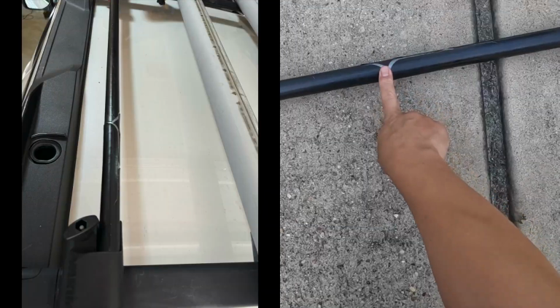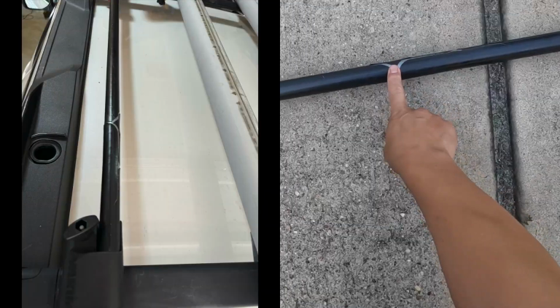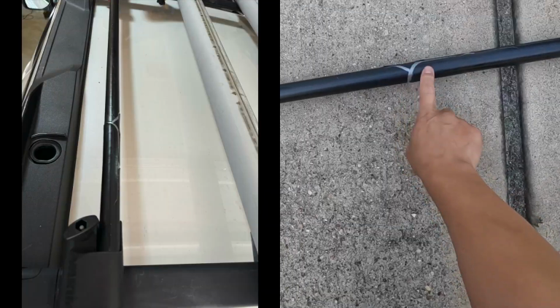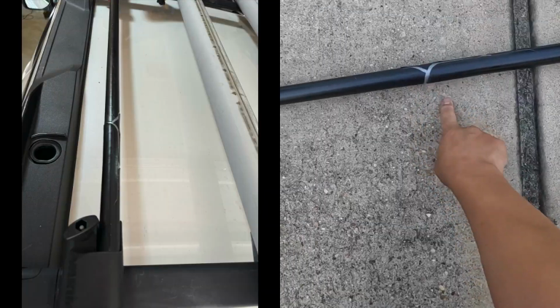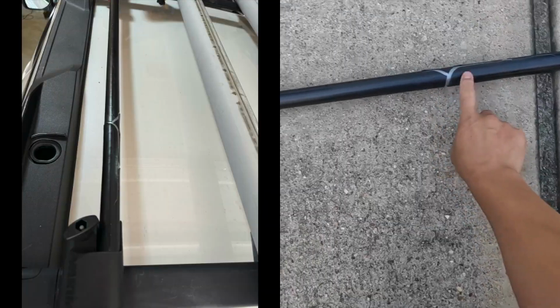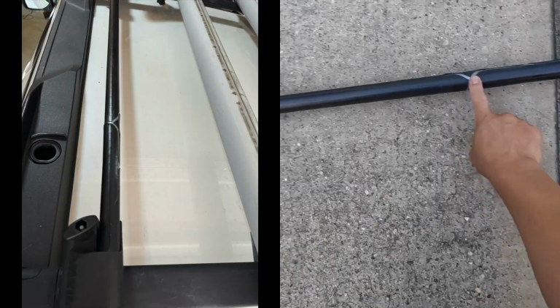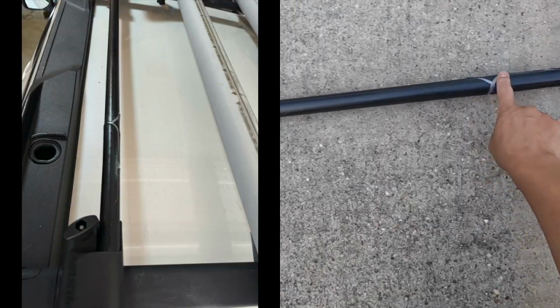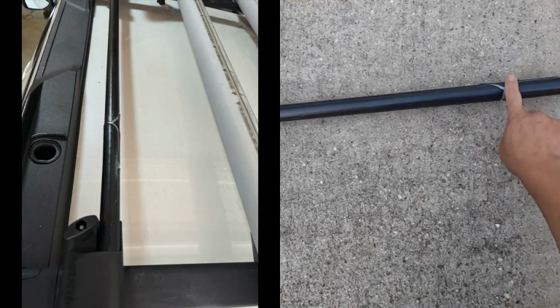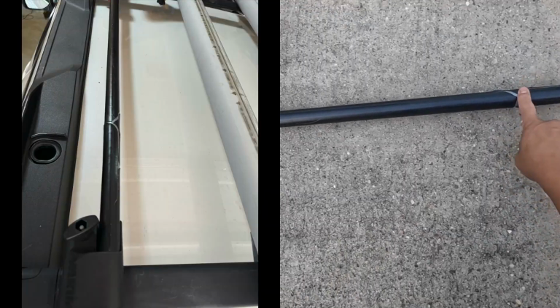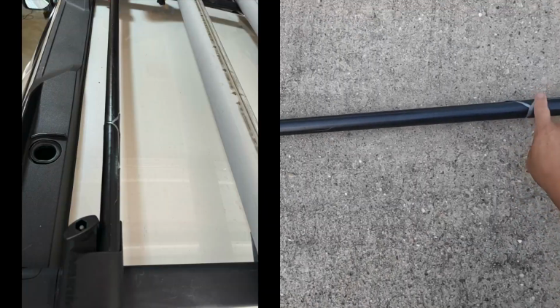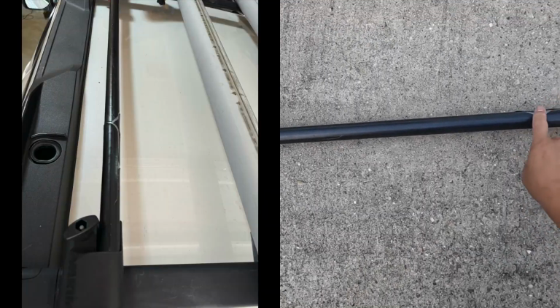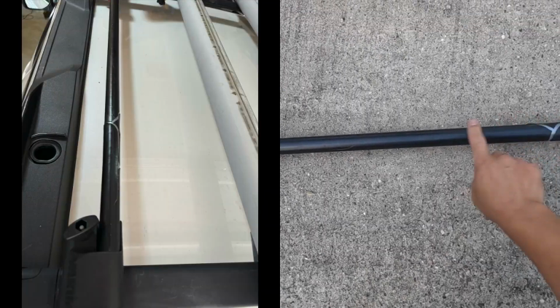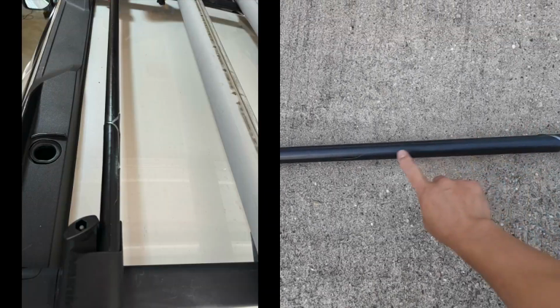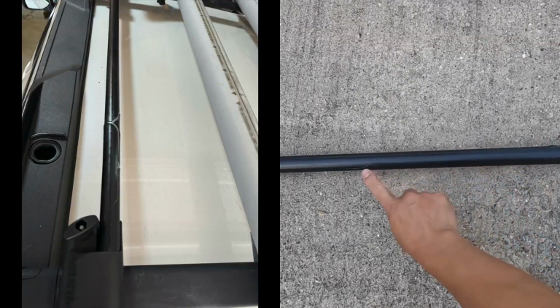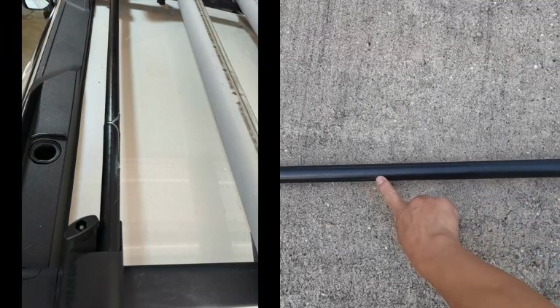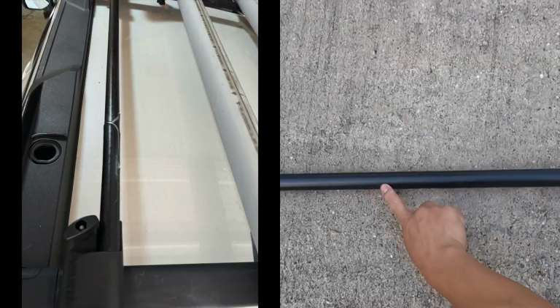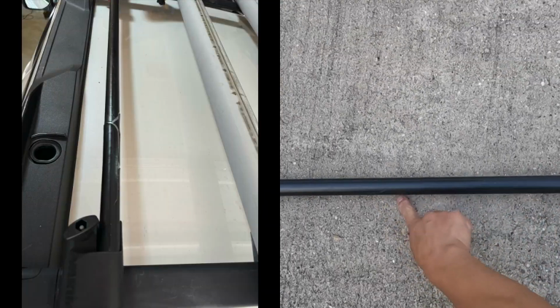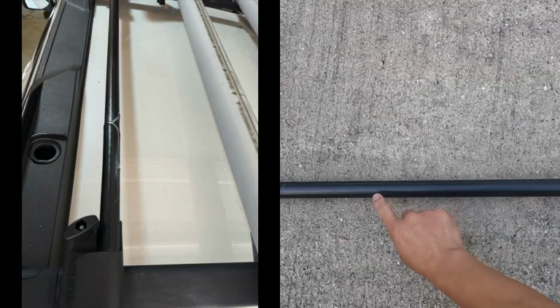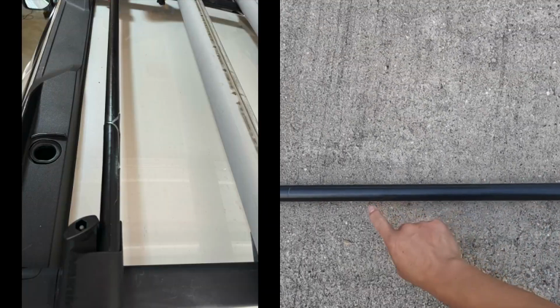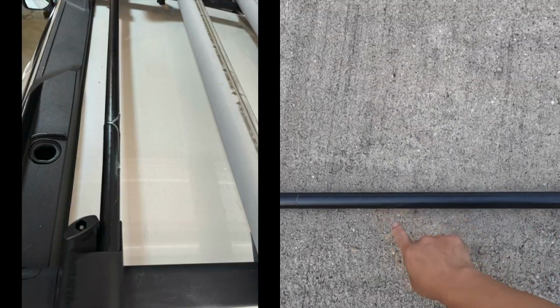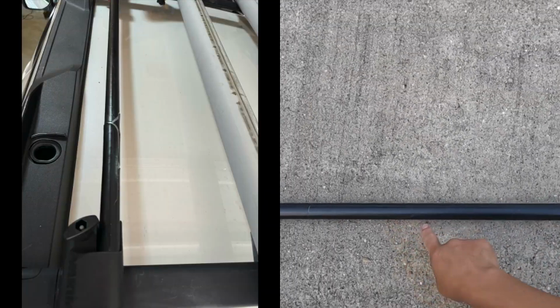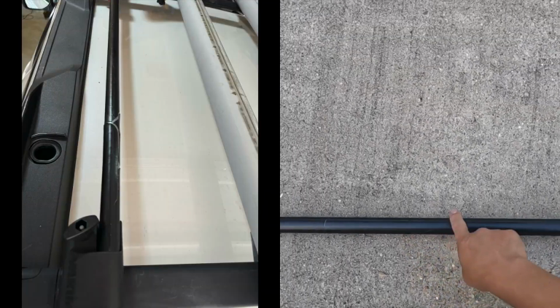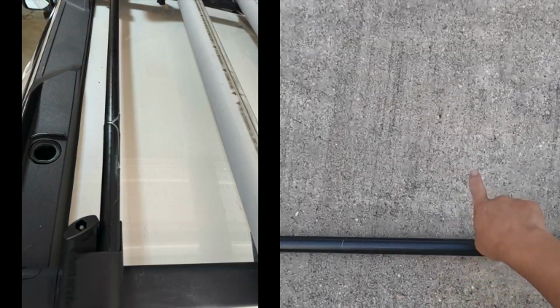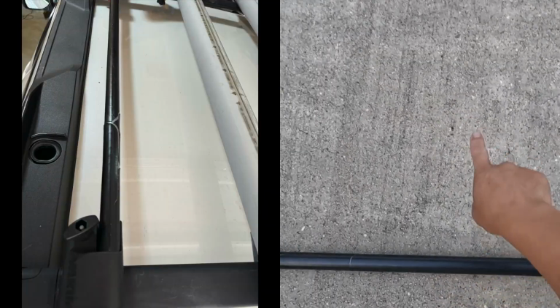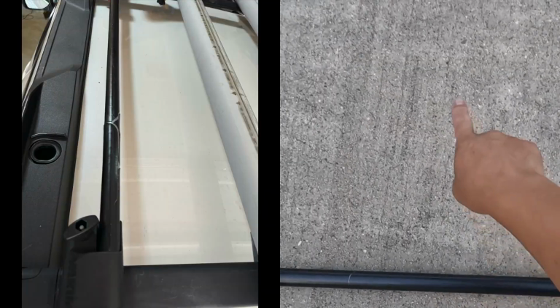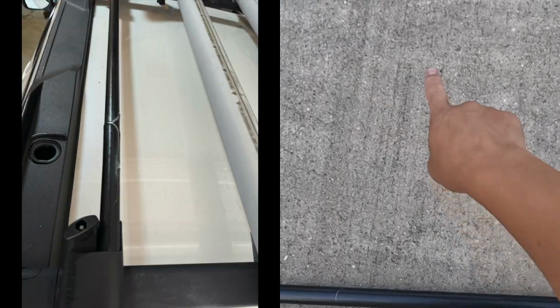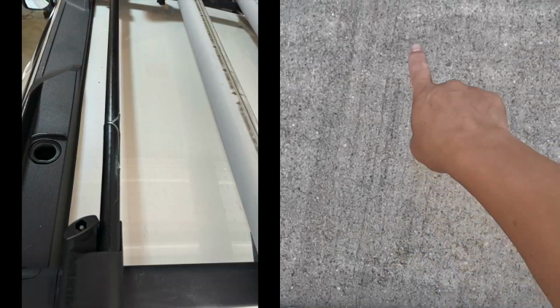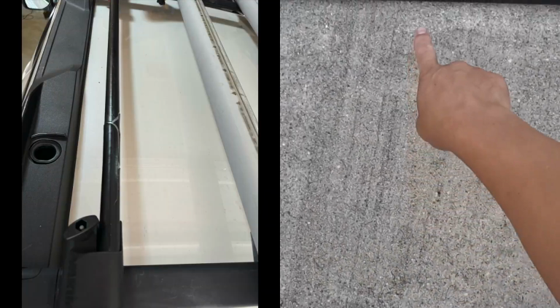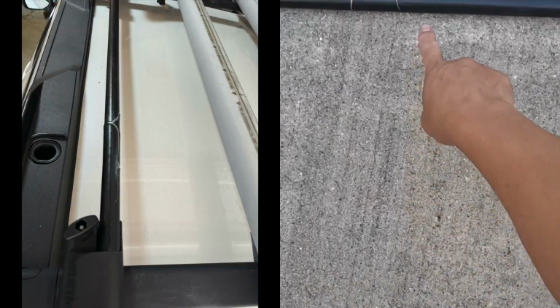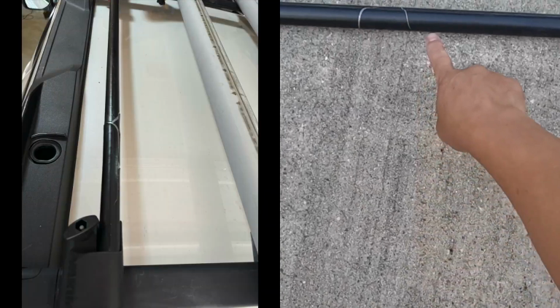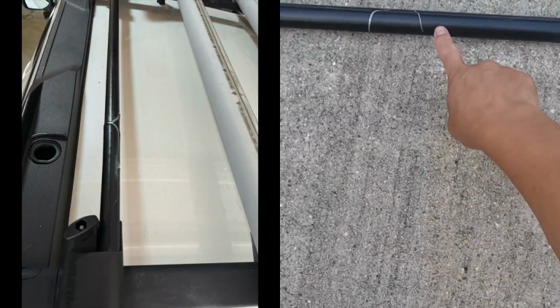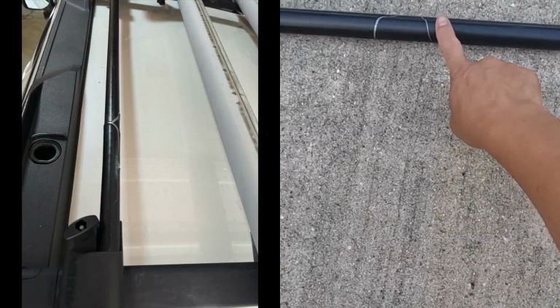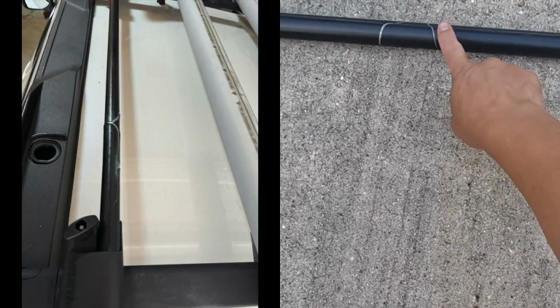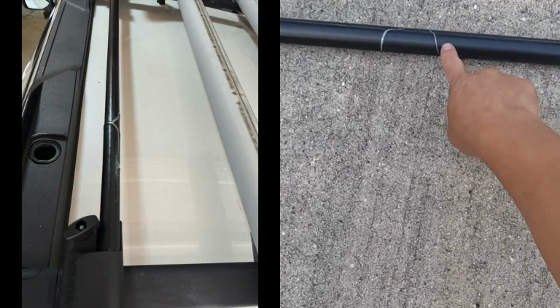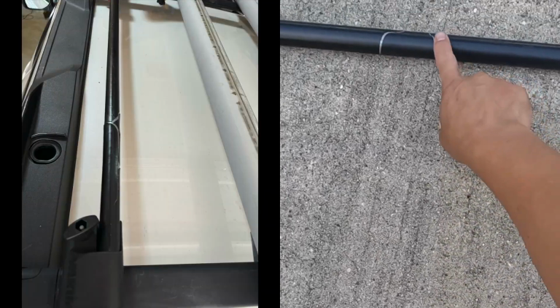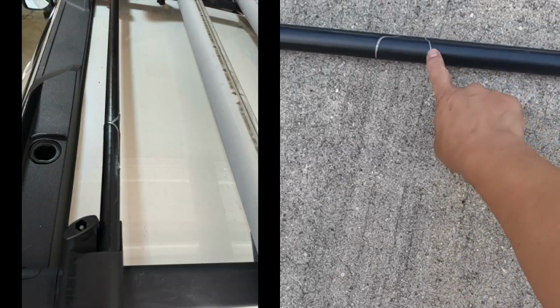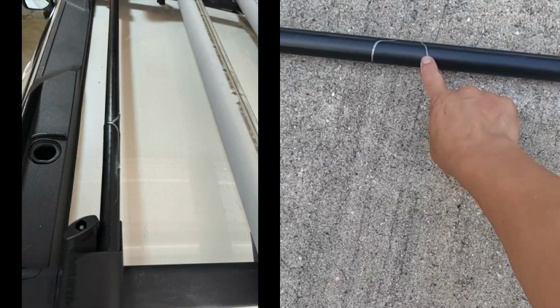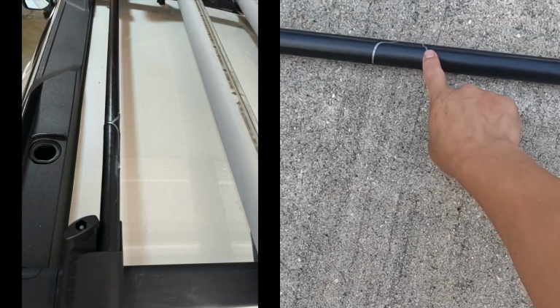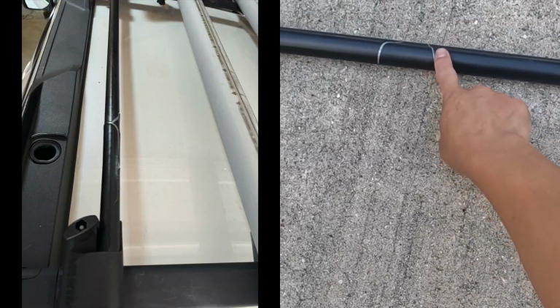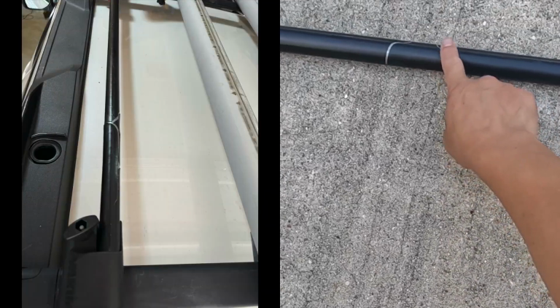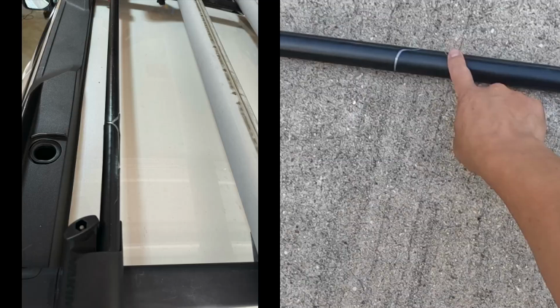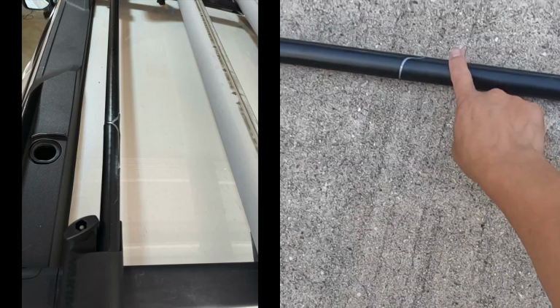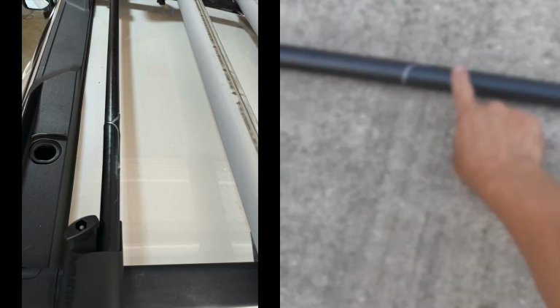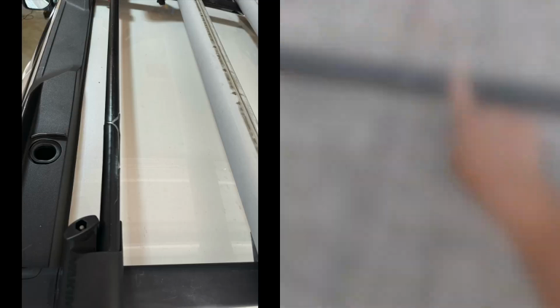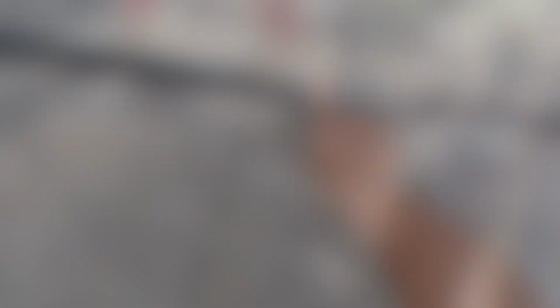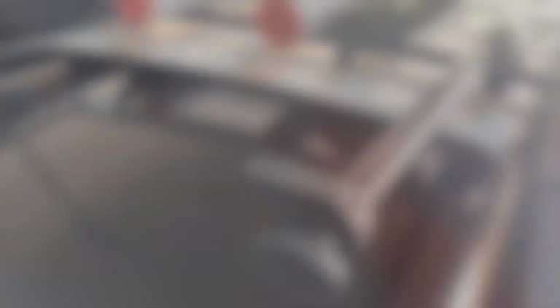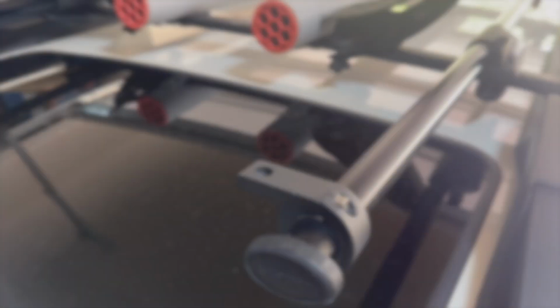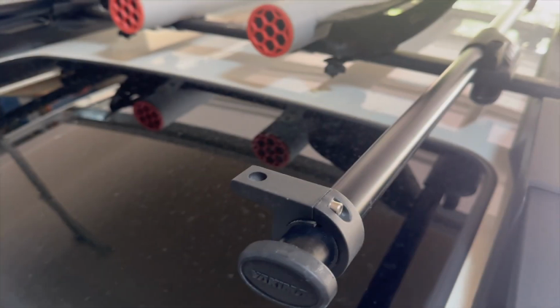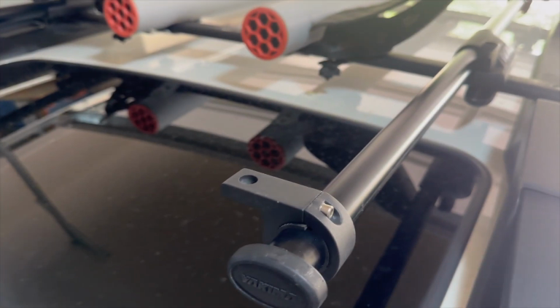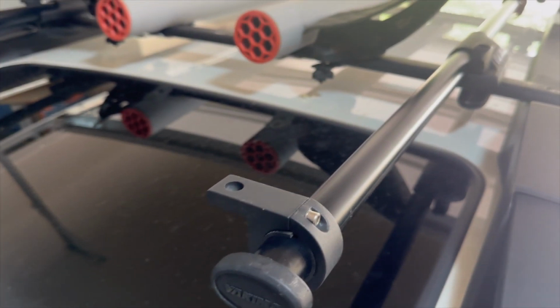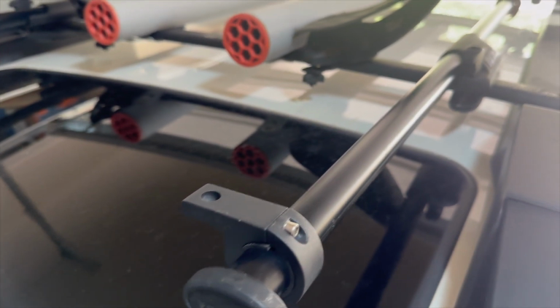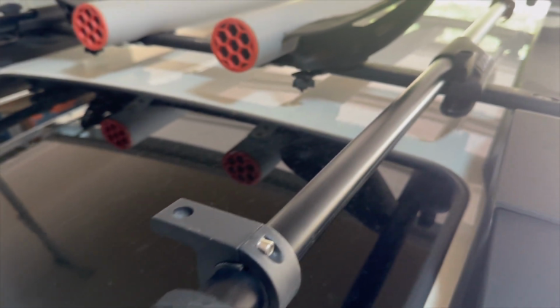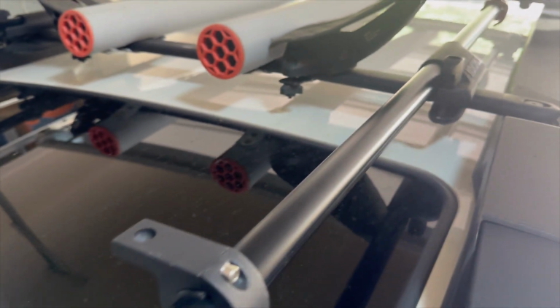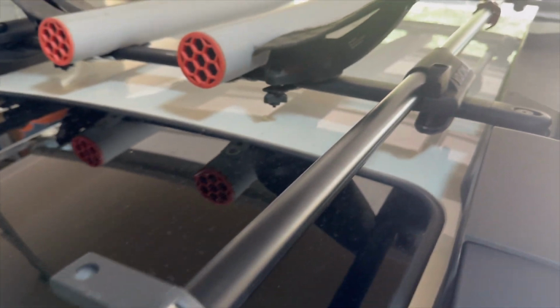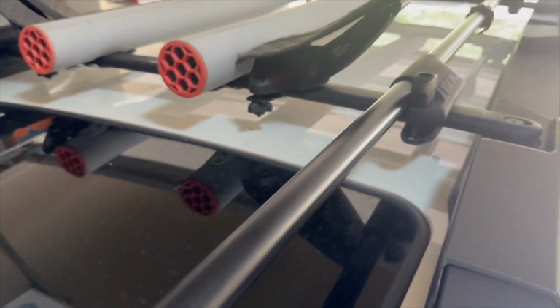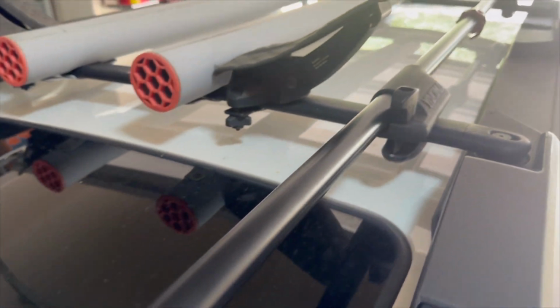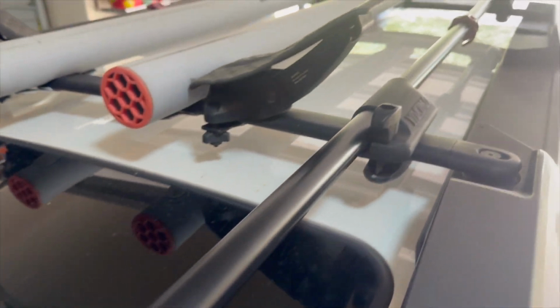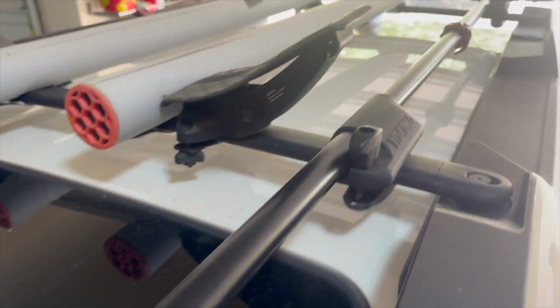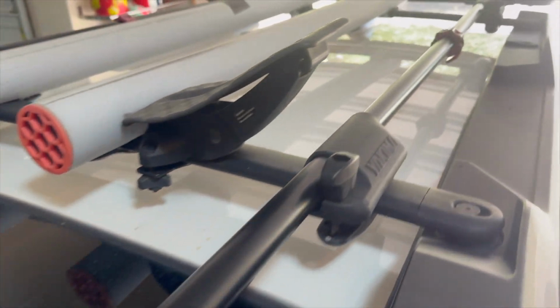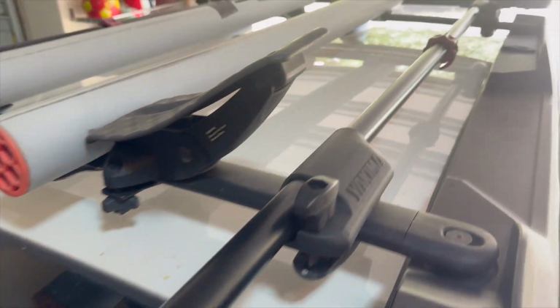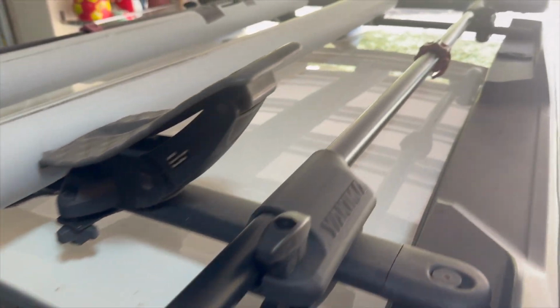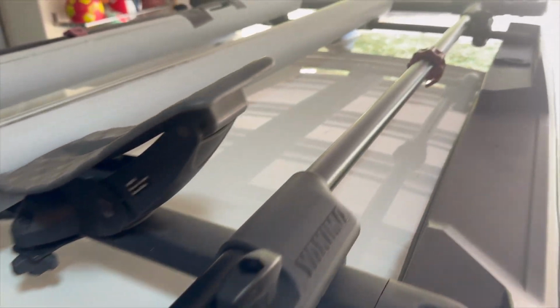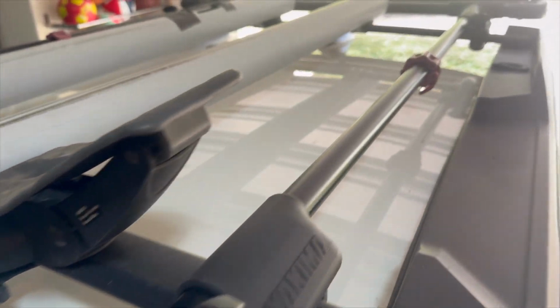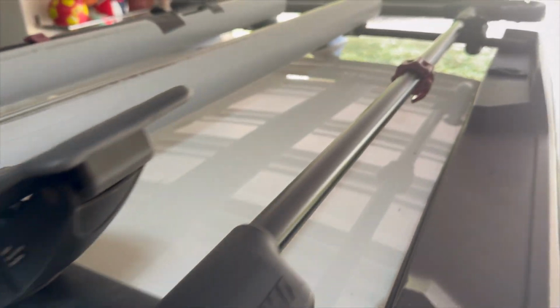In this video, I'm going to show you how to replace those cracked round bars and make them brand new again.